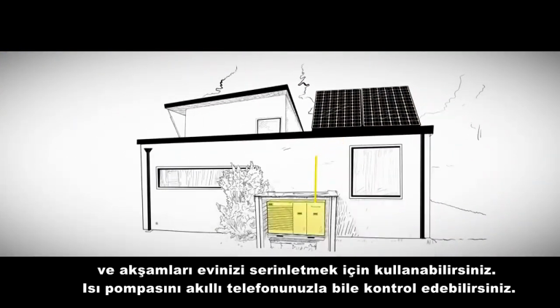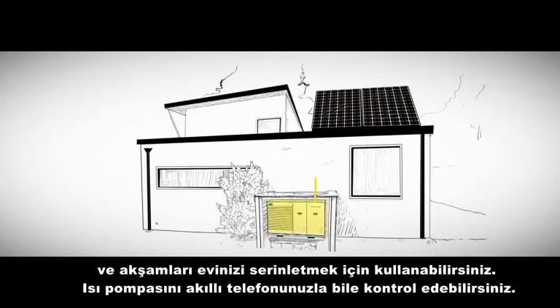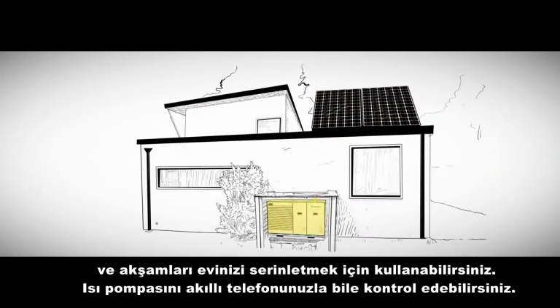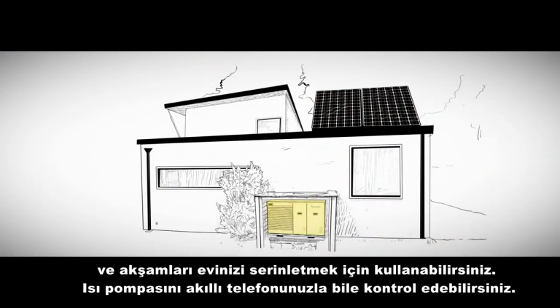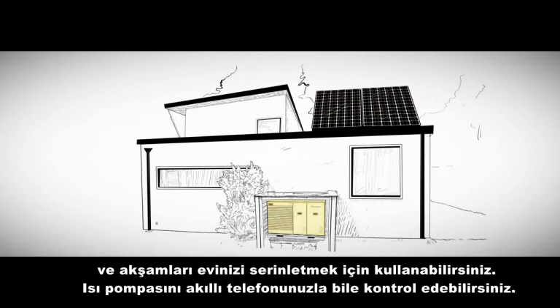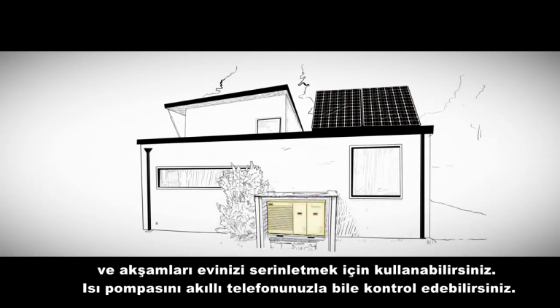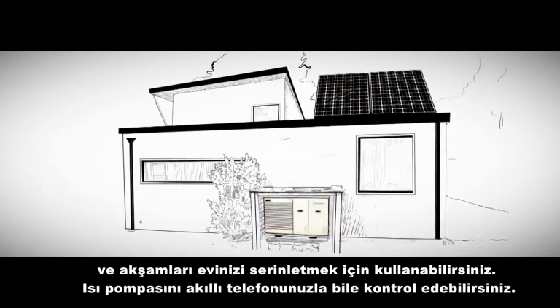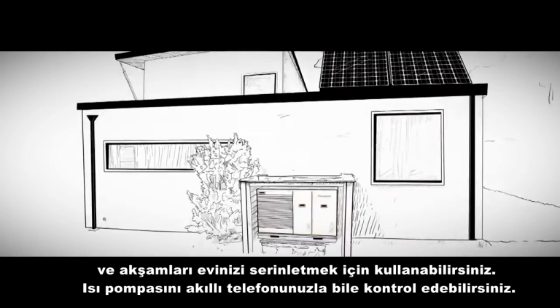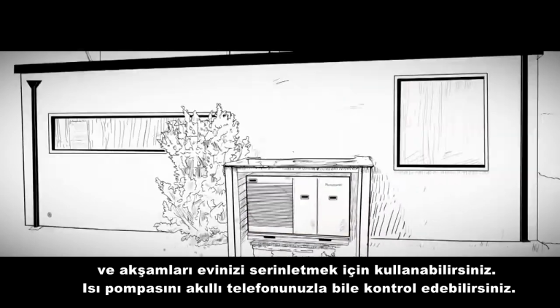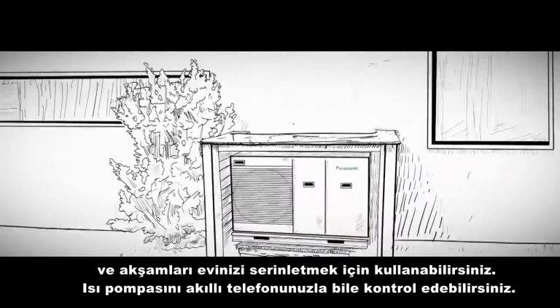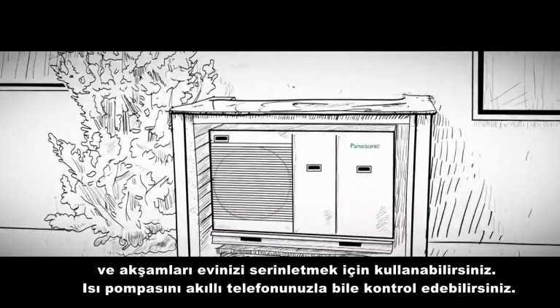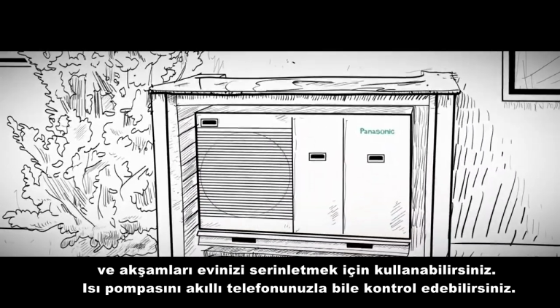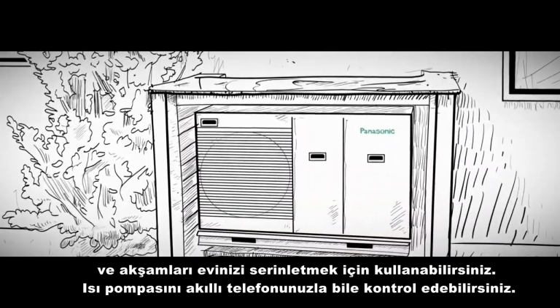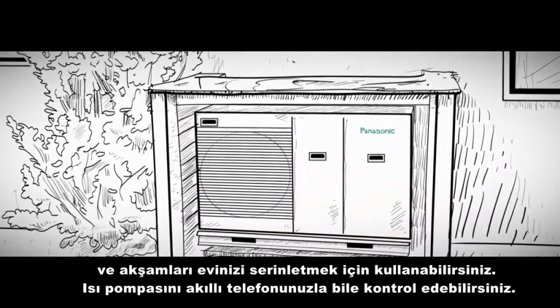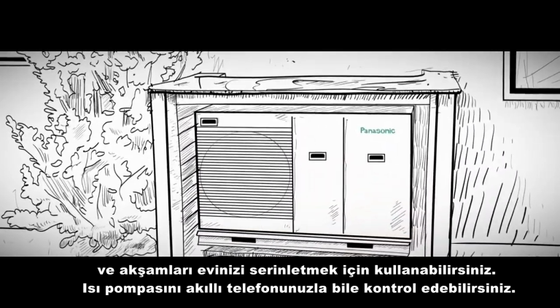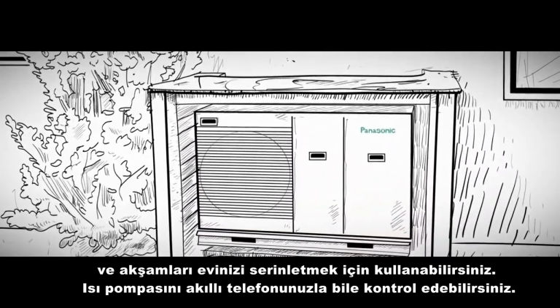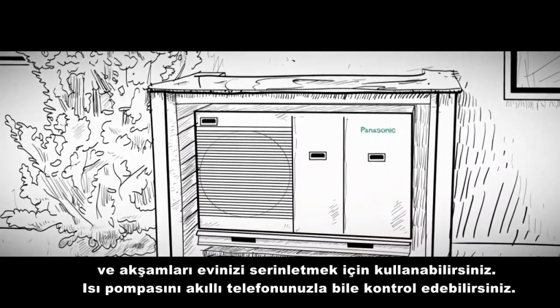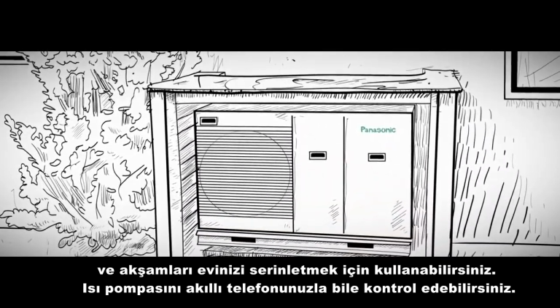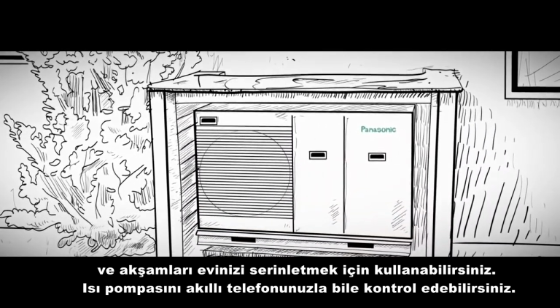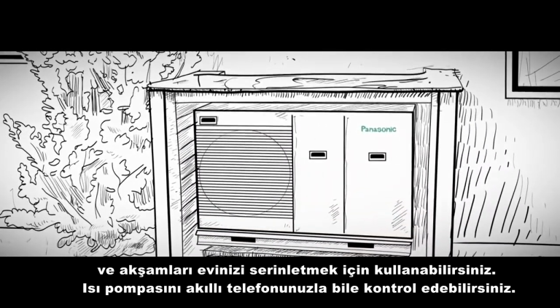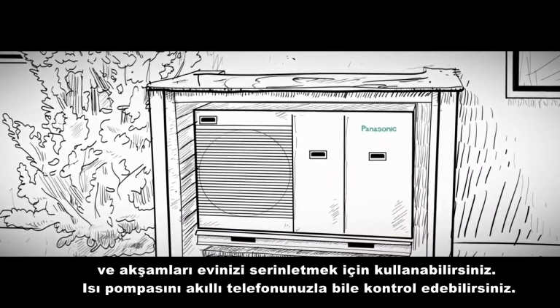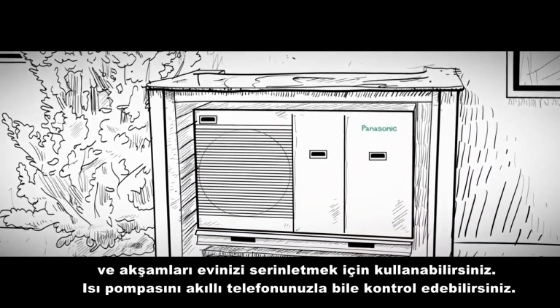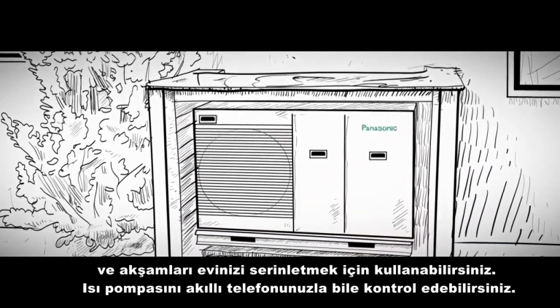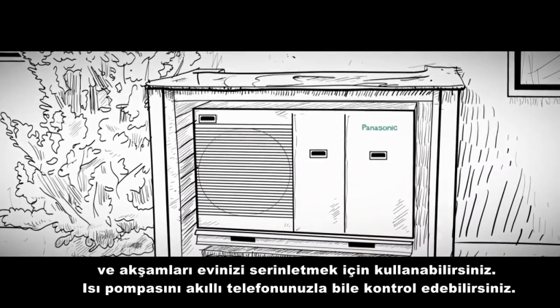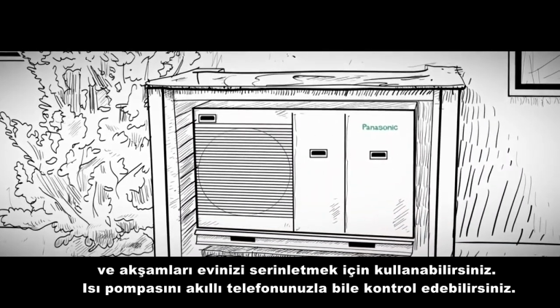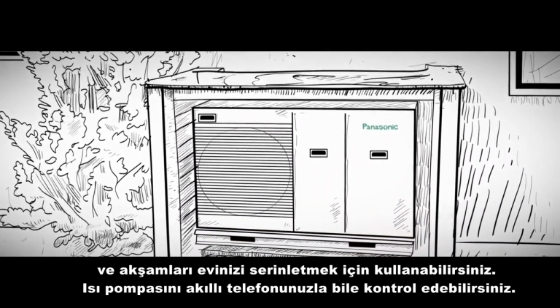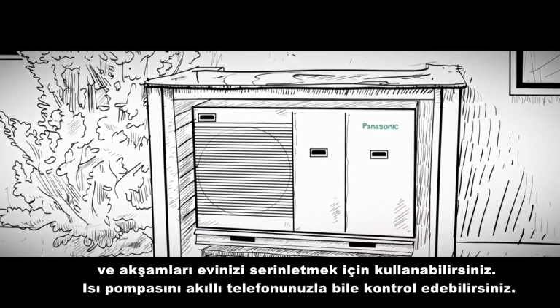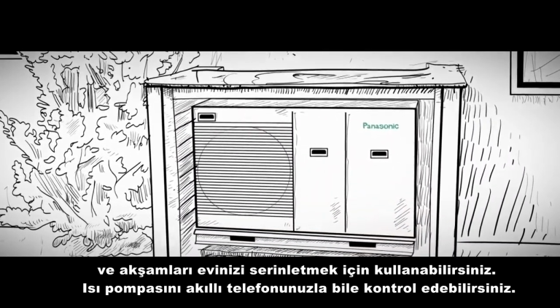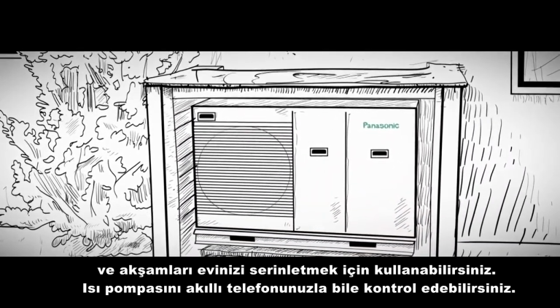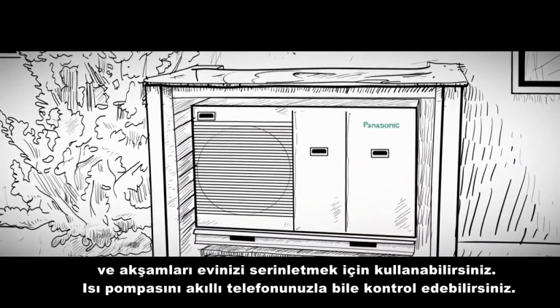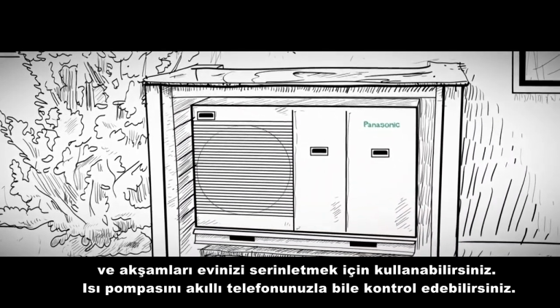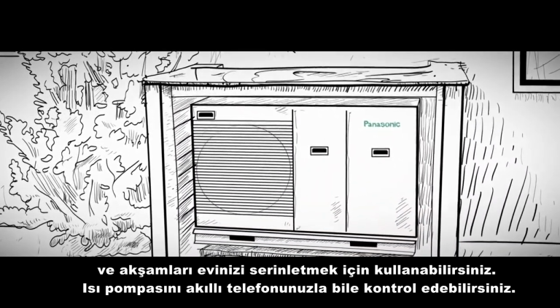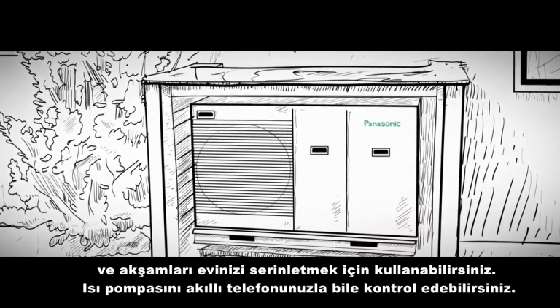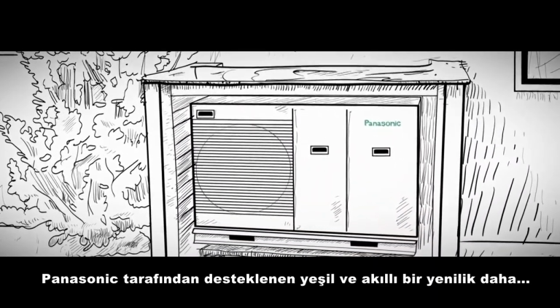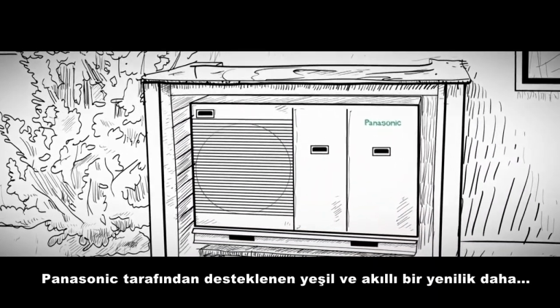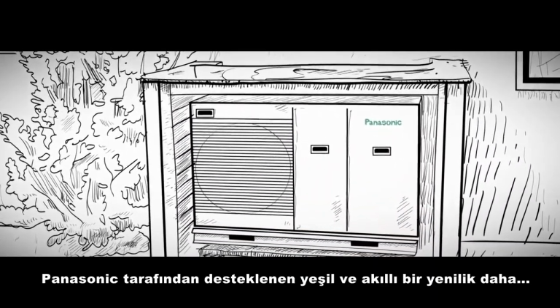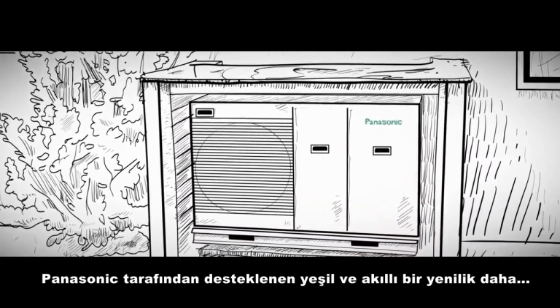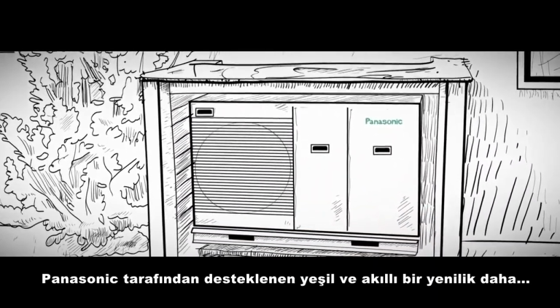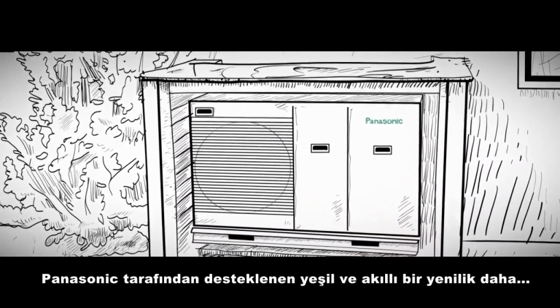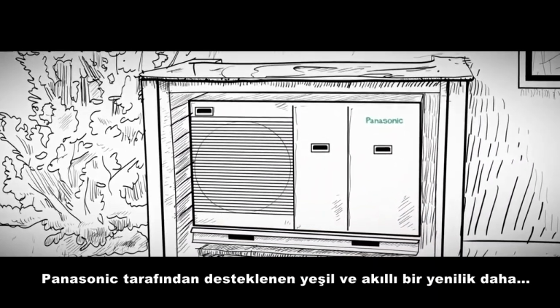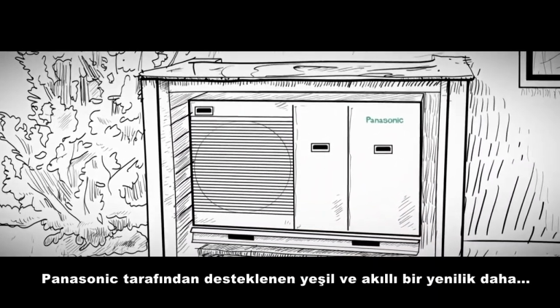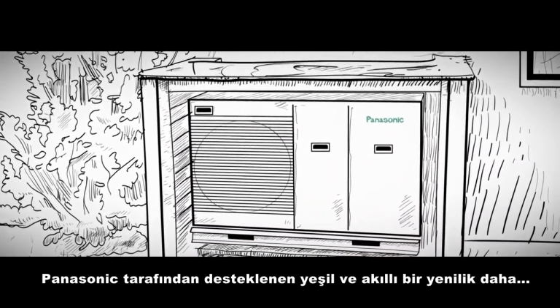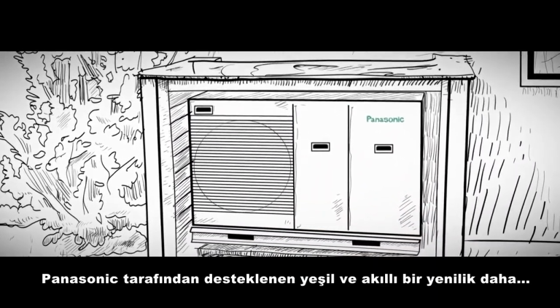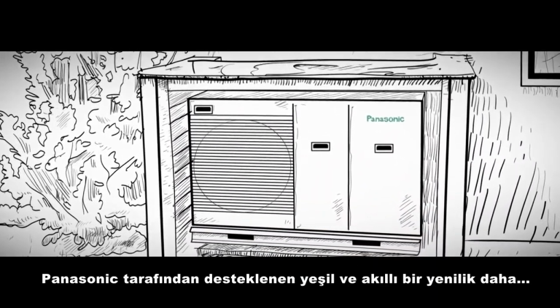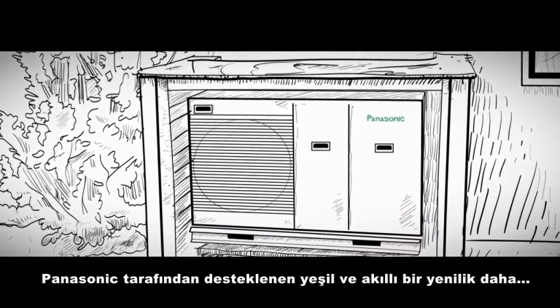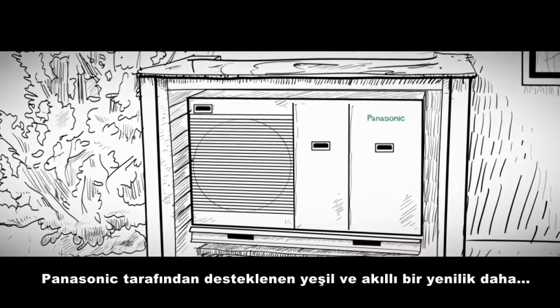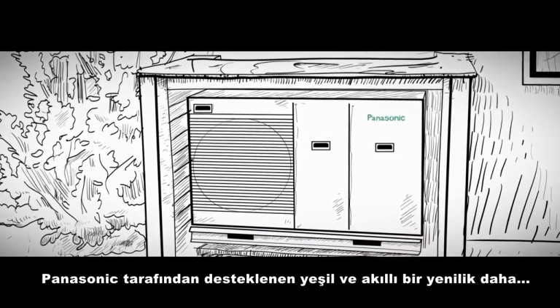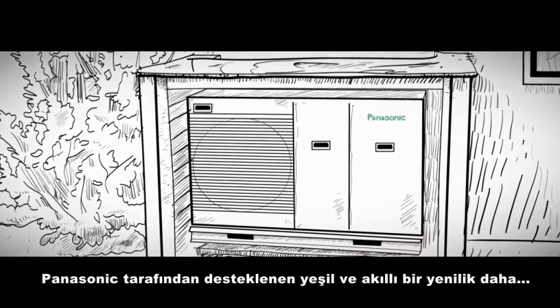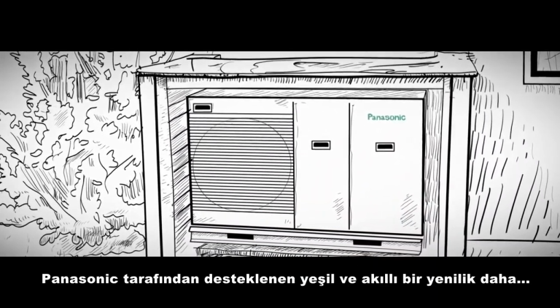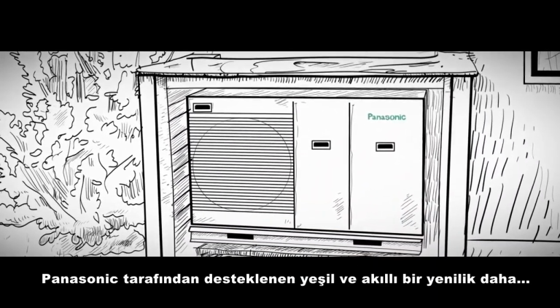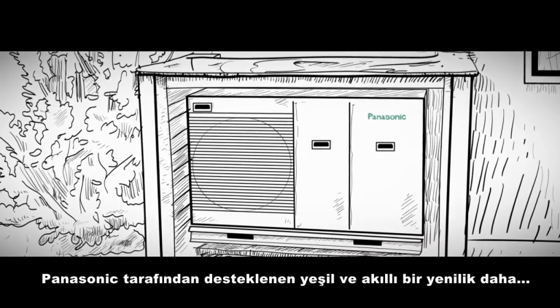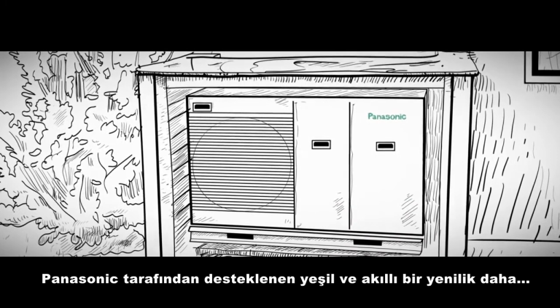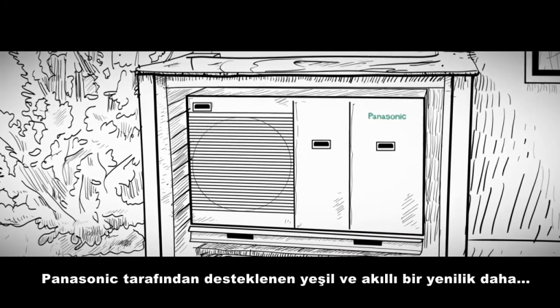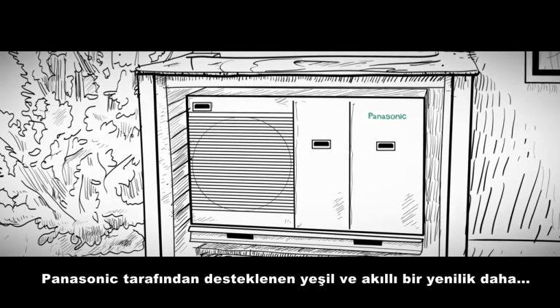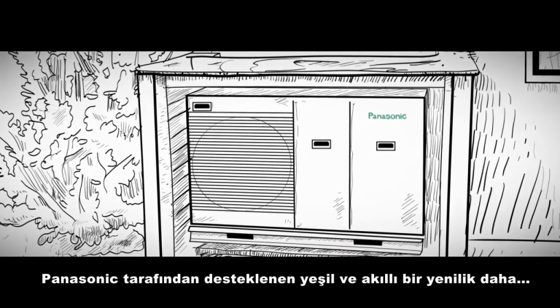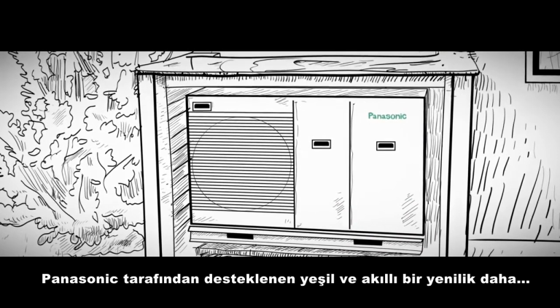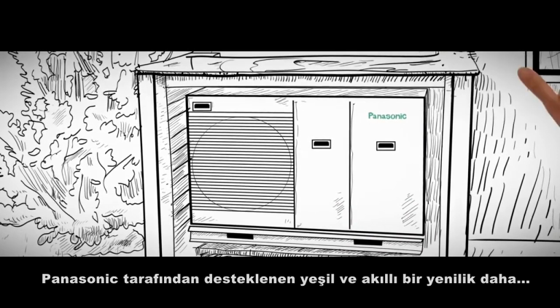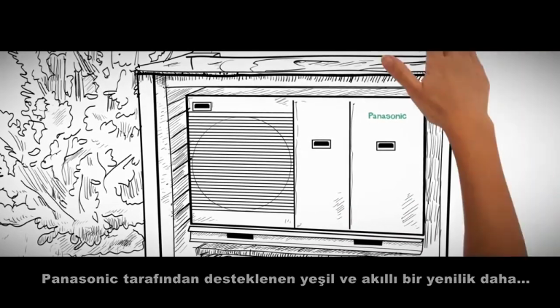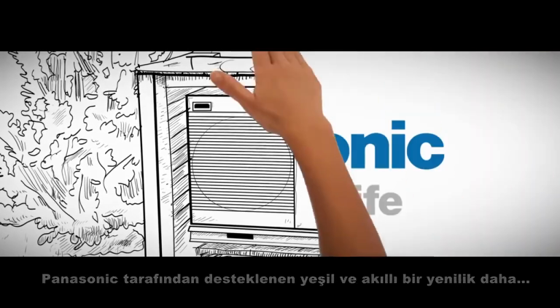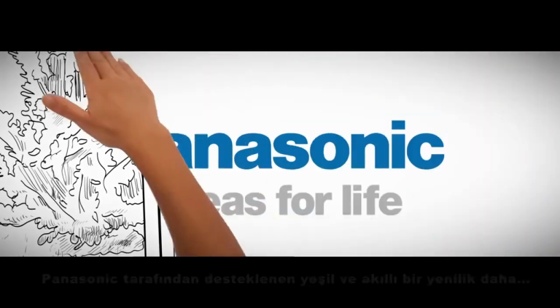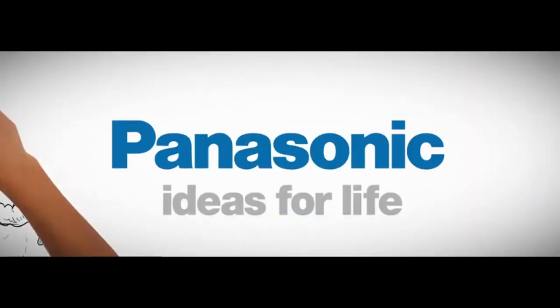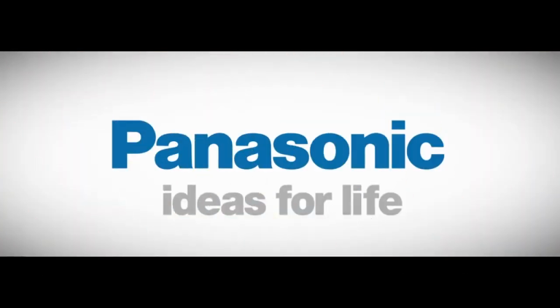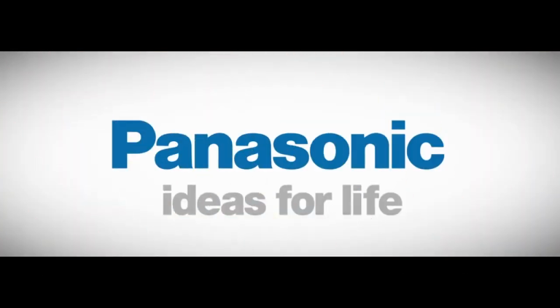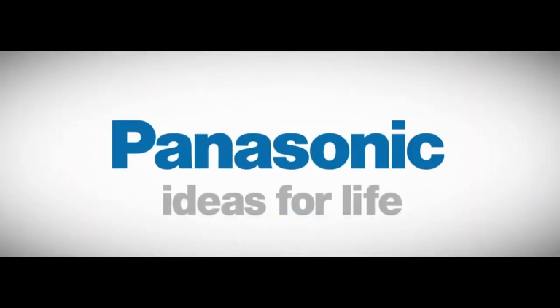You can even control the heat pump with a smartphone. Another green and smart innovation powered by Panasonic.